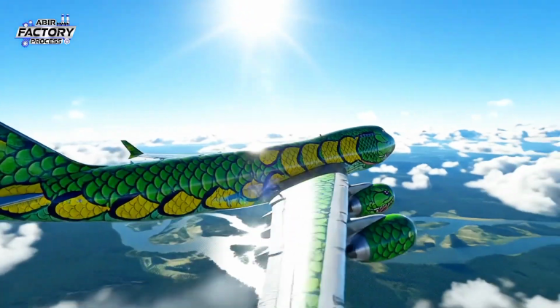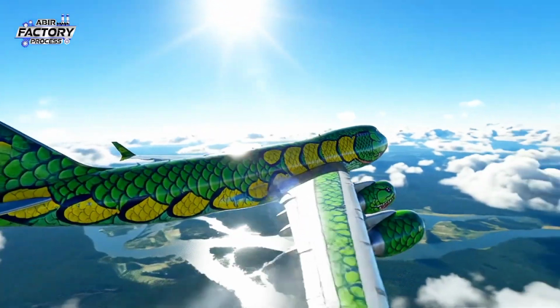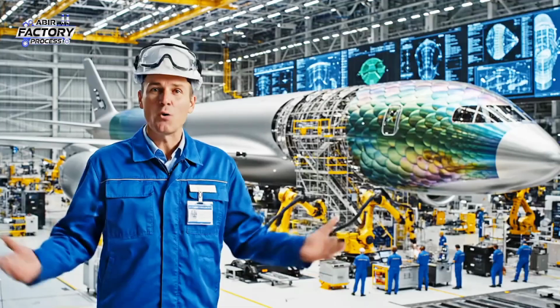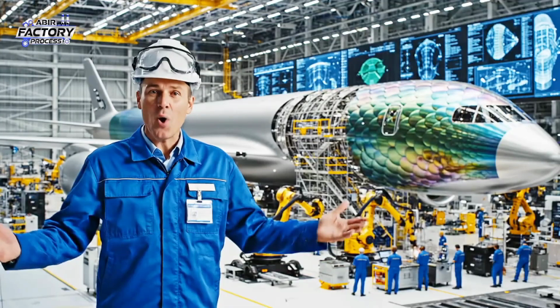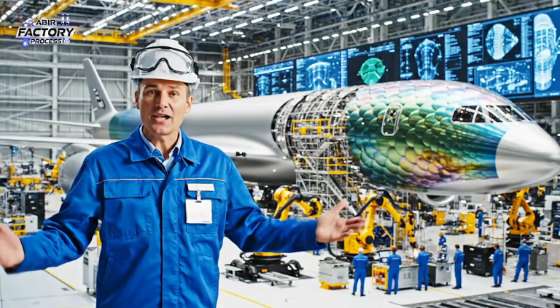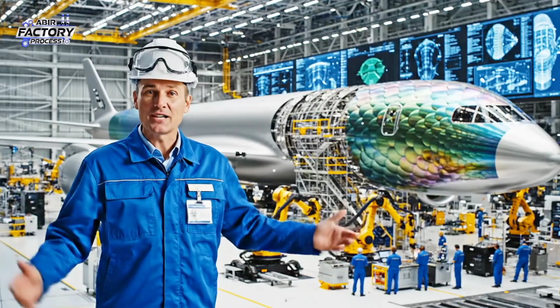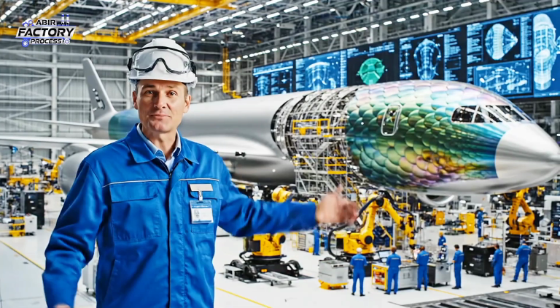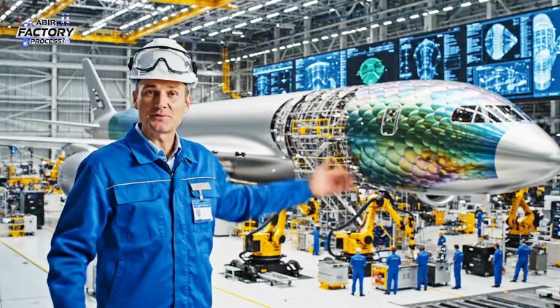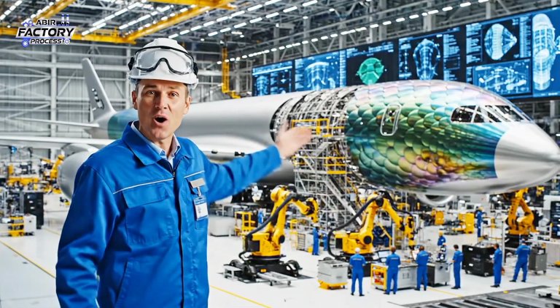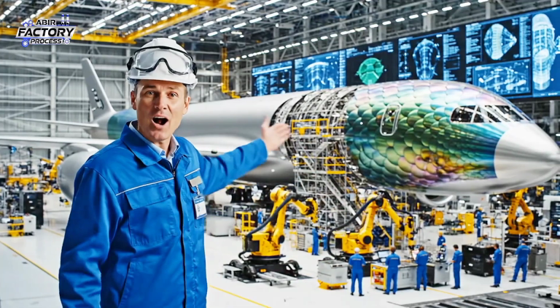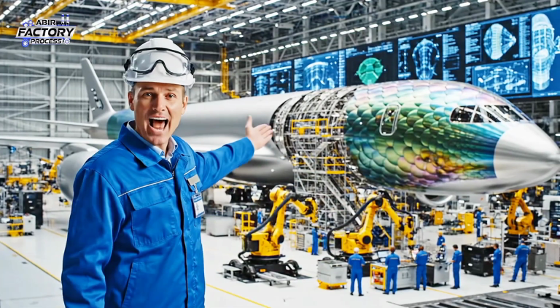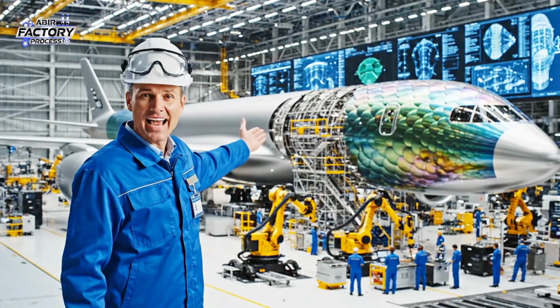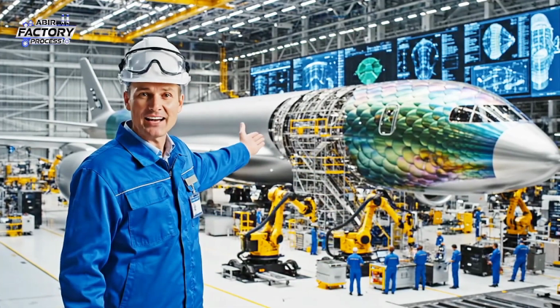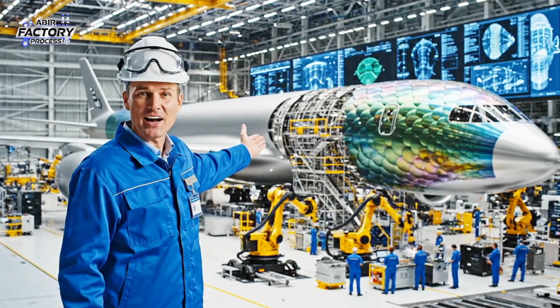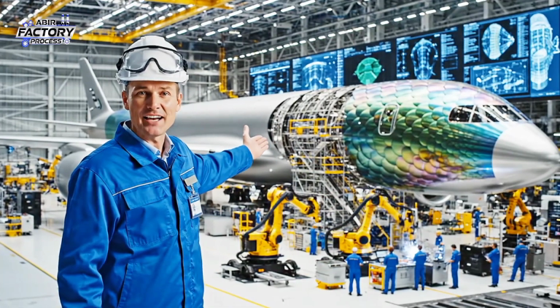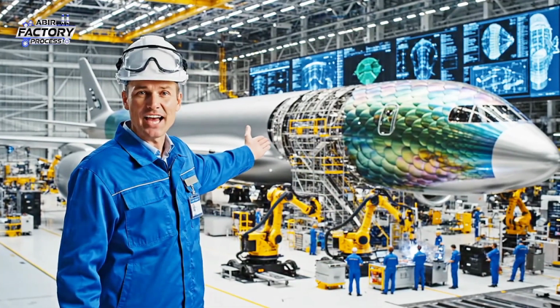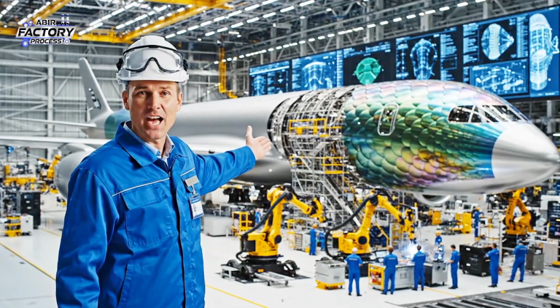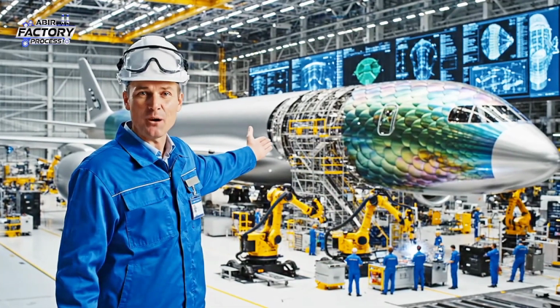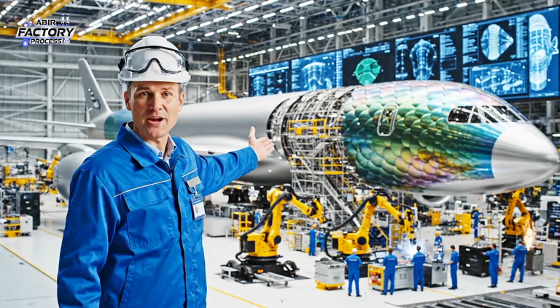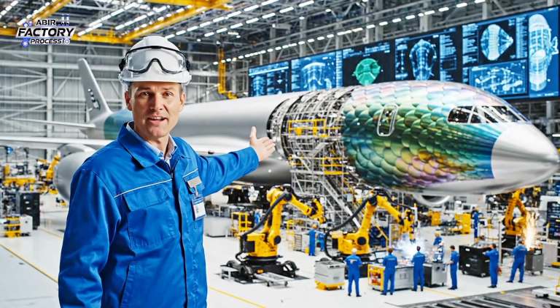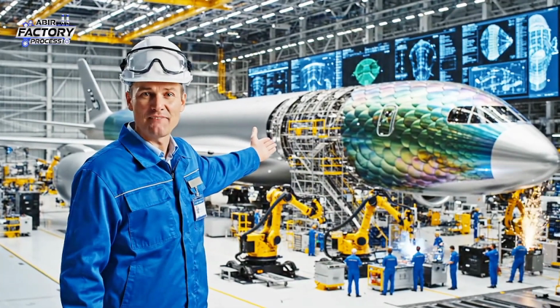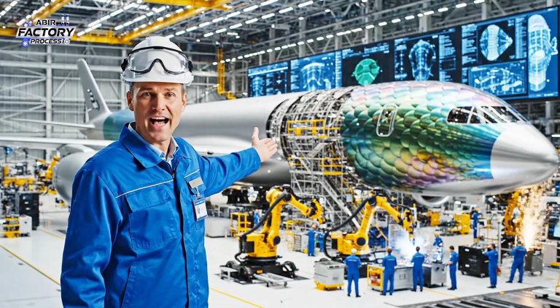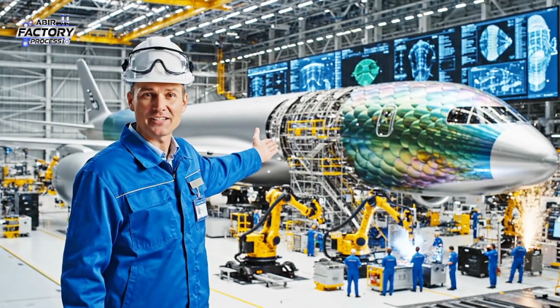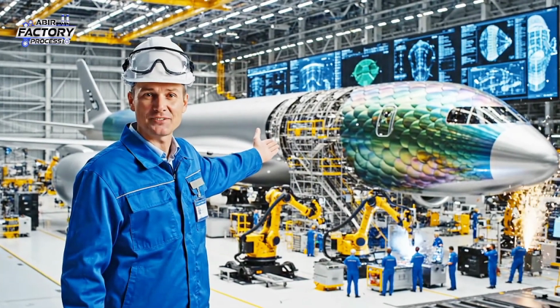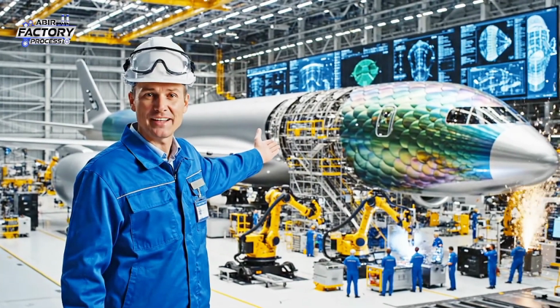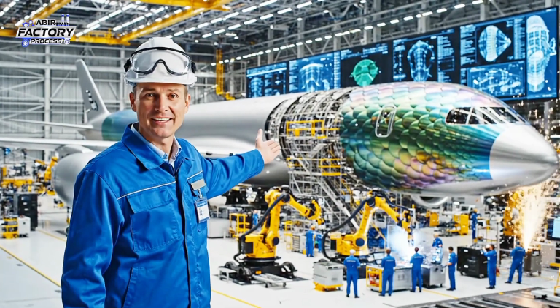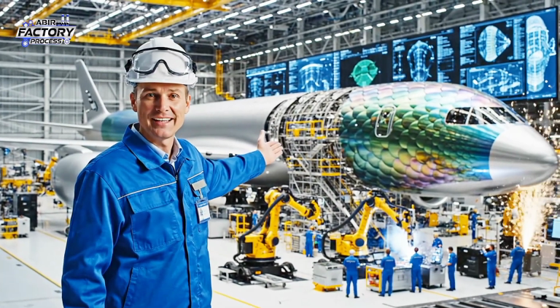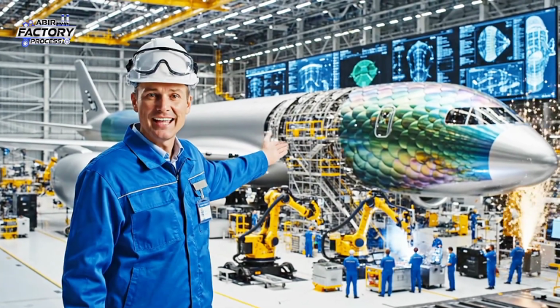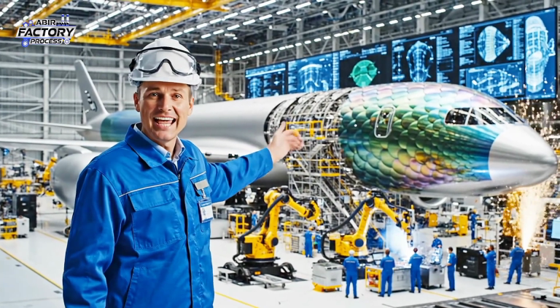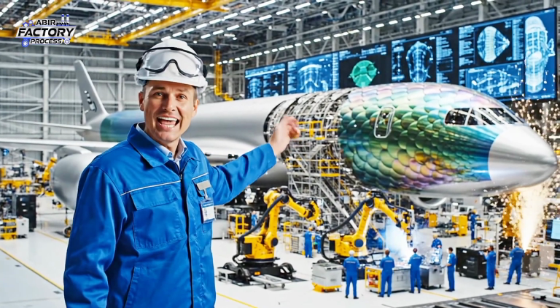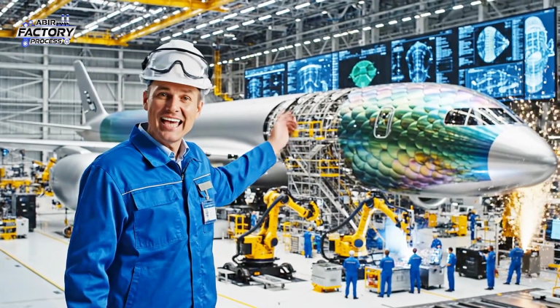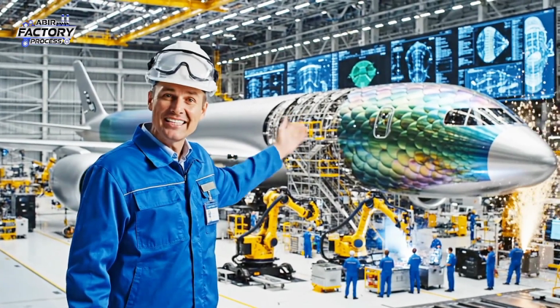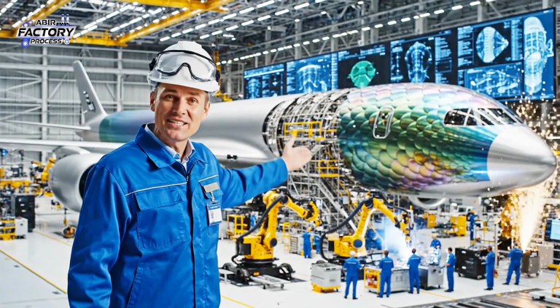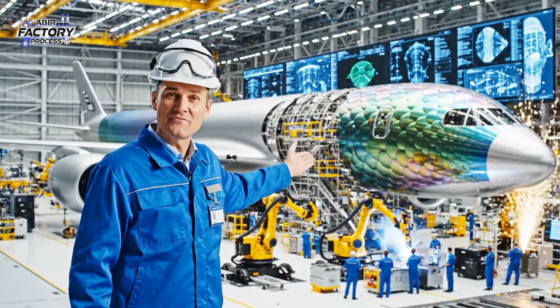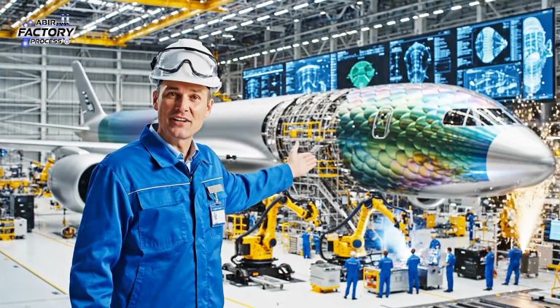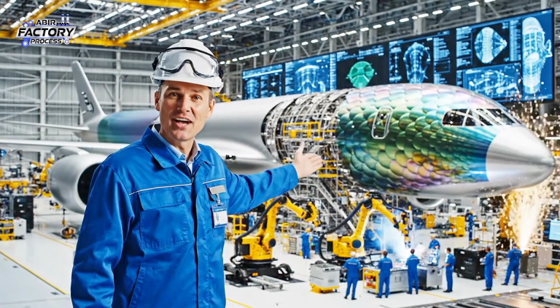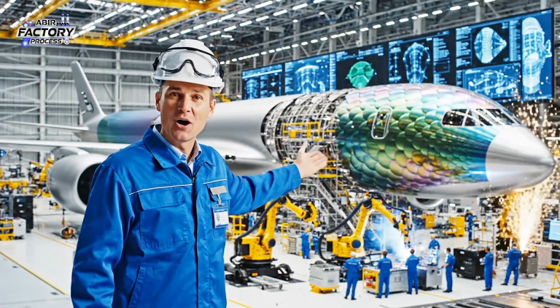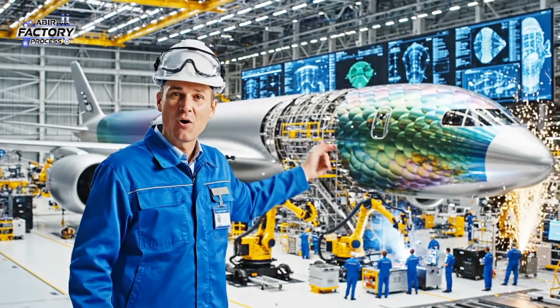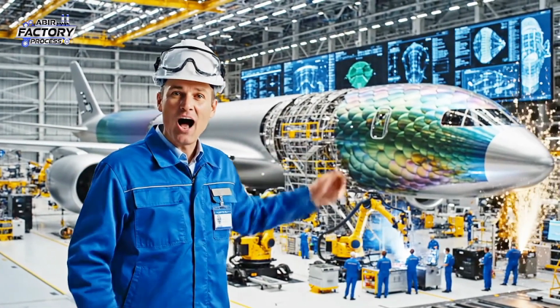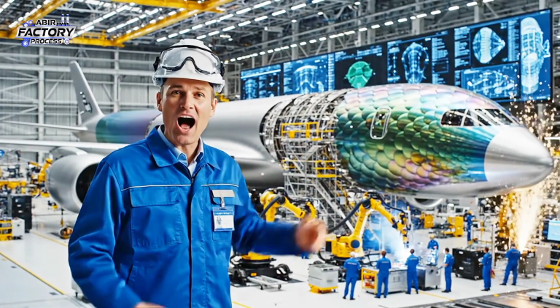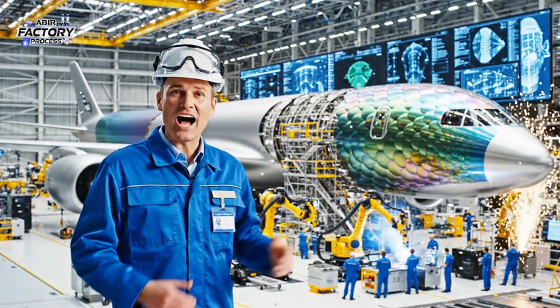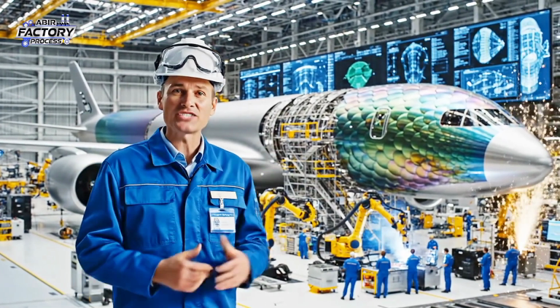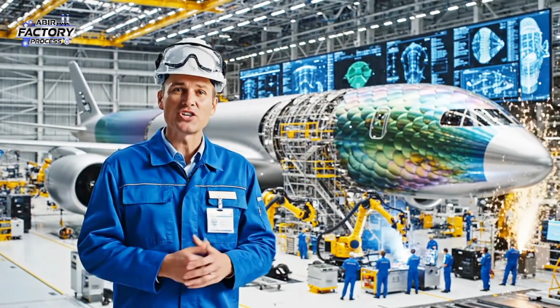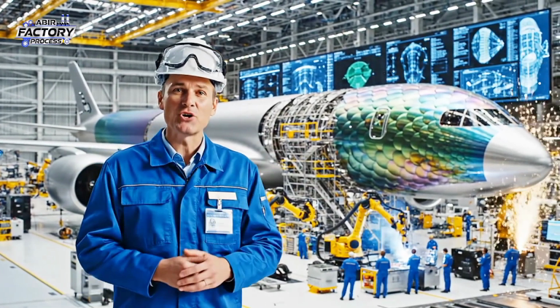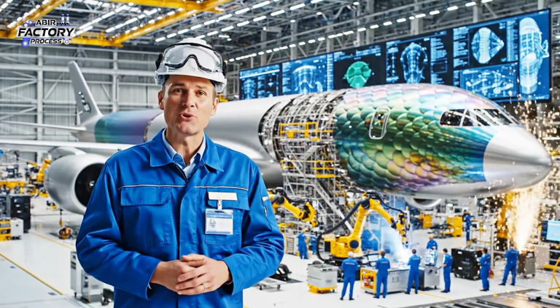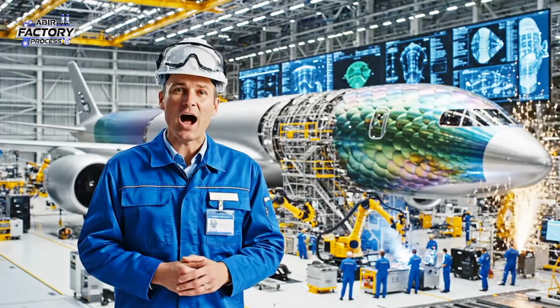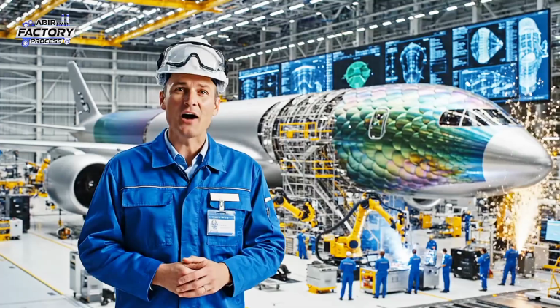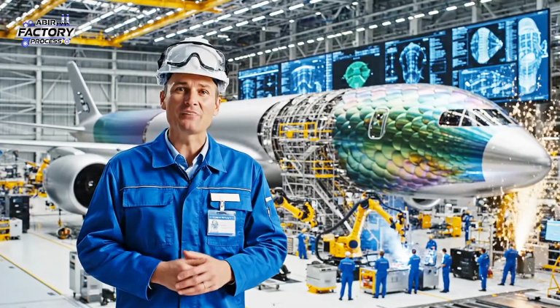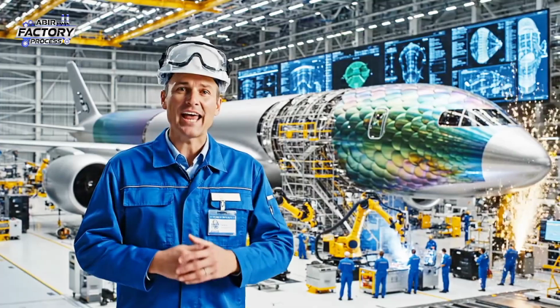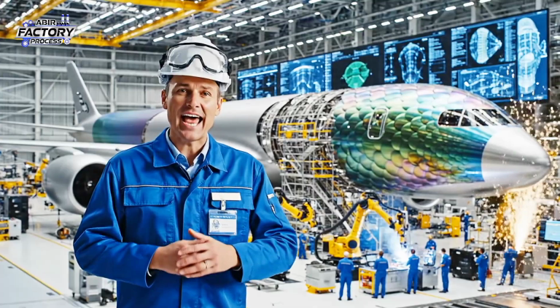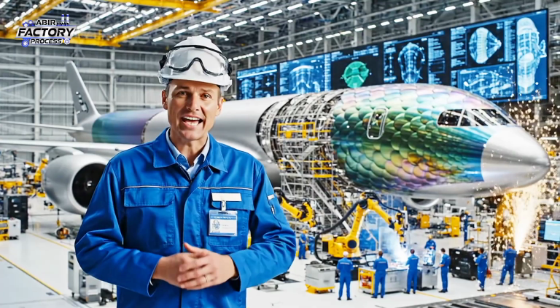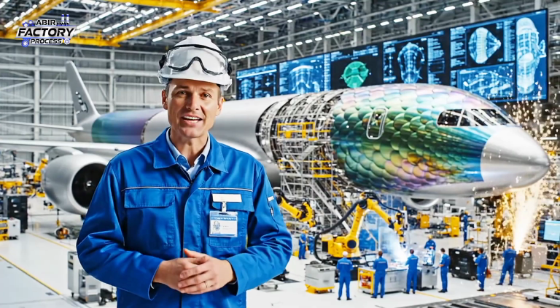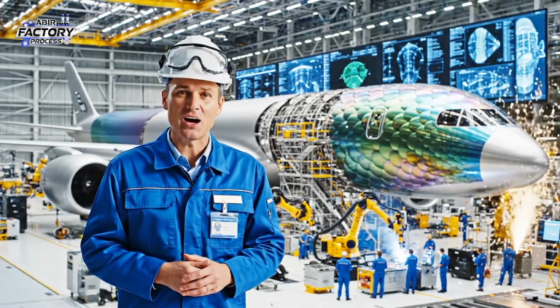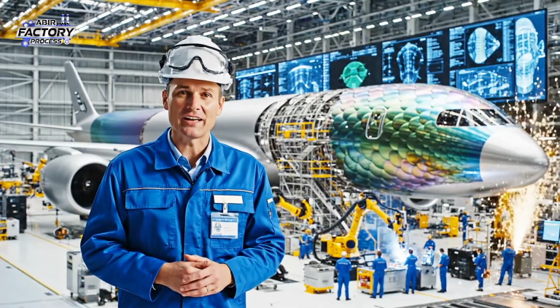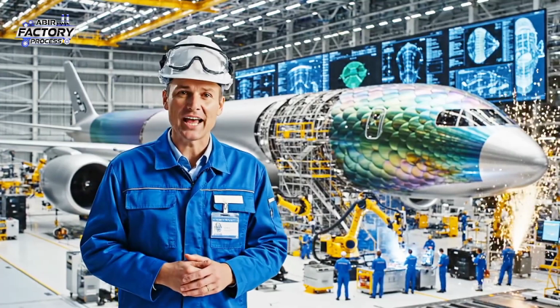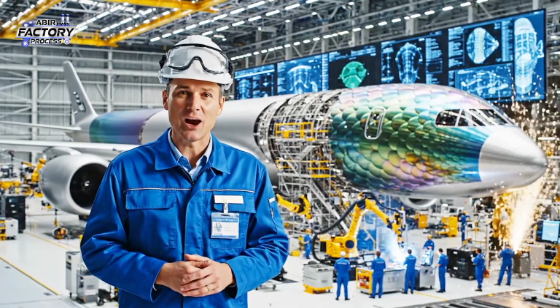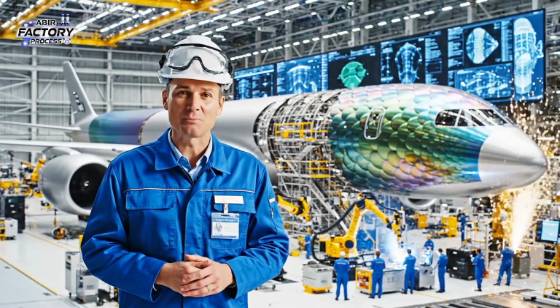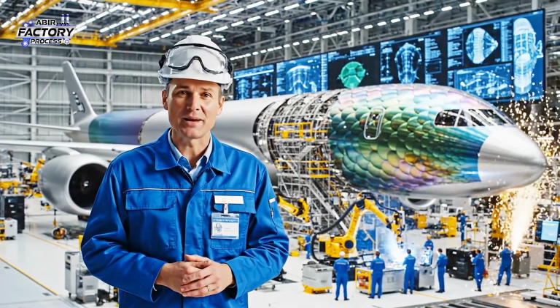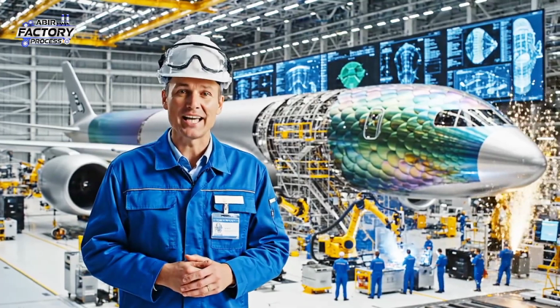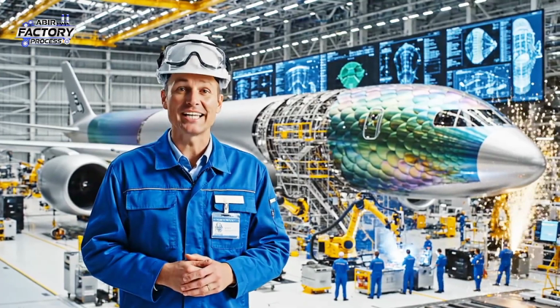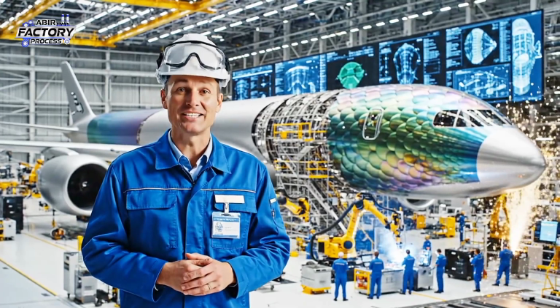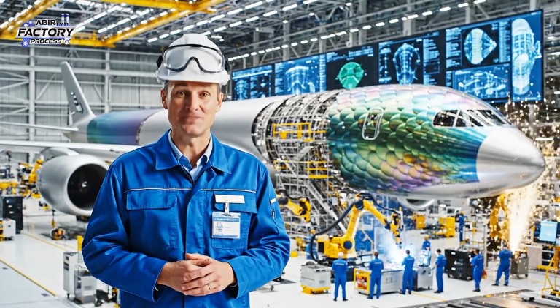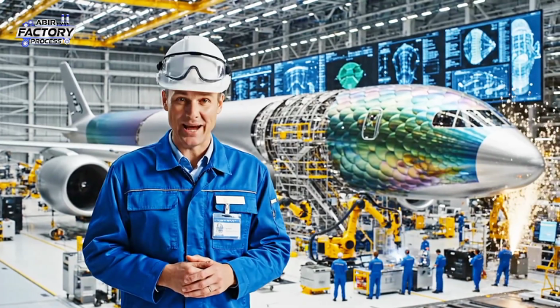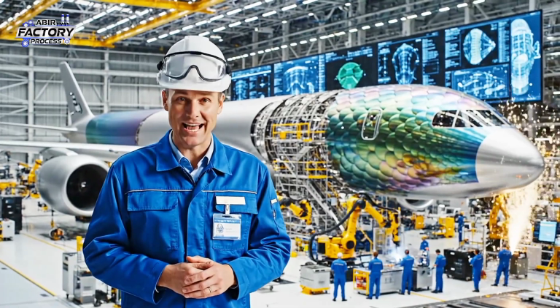Welcome to our Anaconda airplane factory. In this video, I show you how the Anaconda airplane is made.